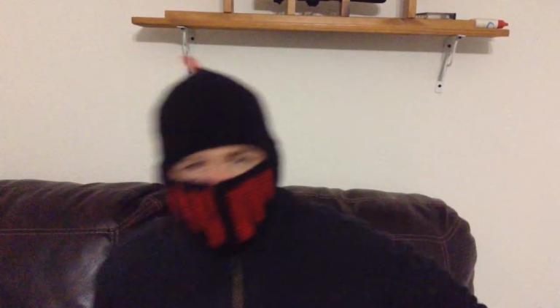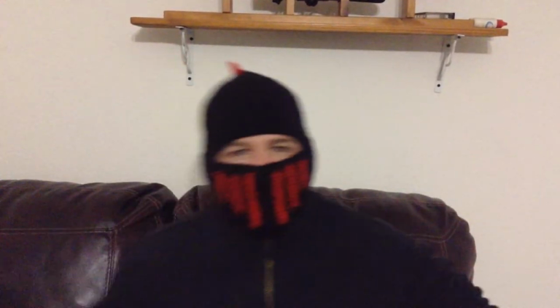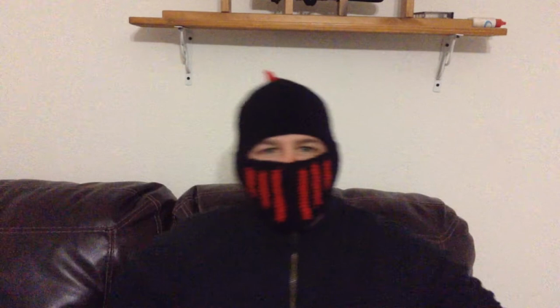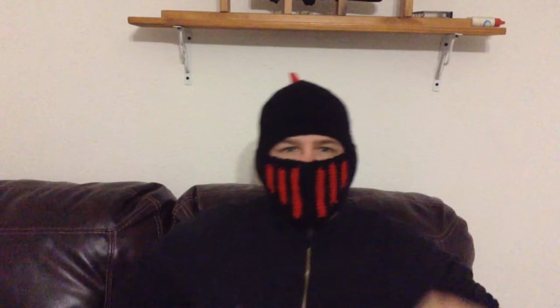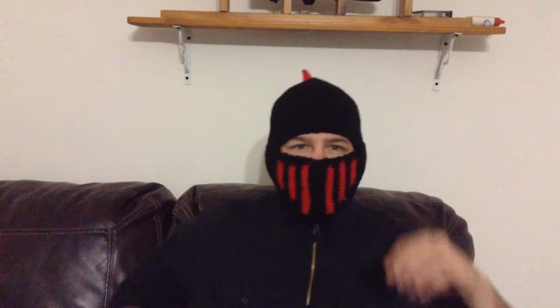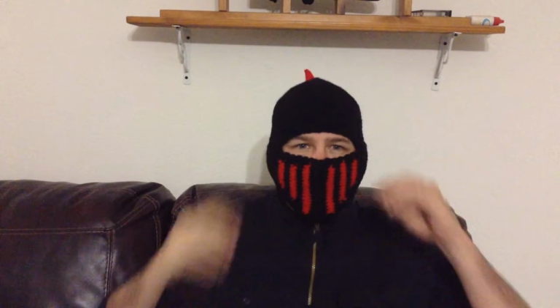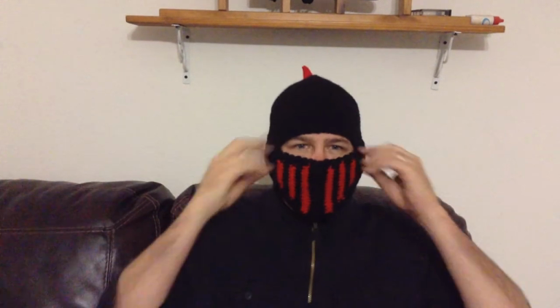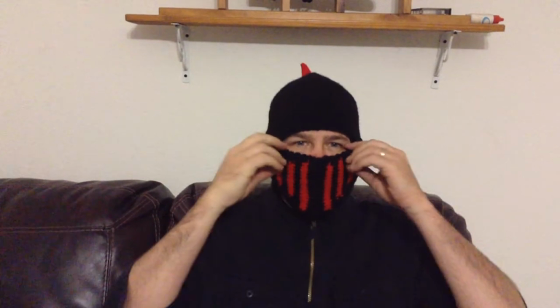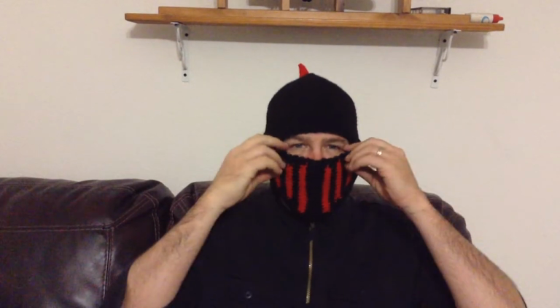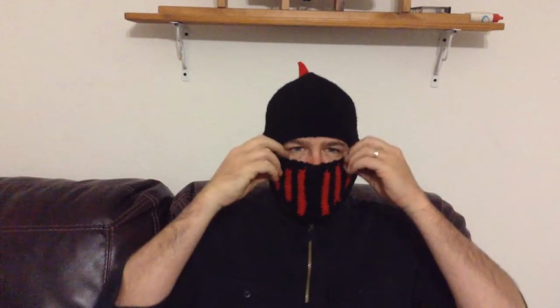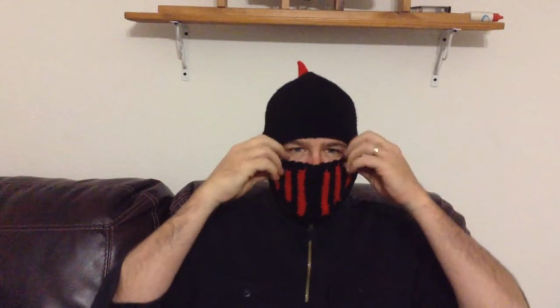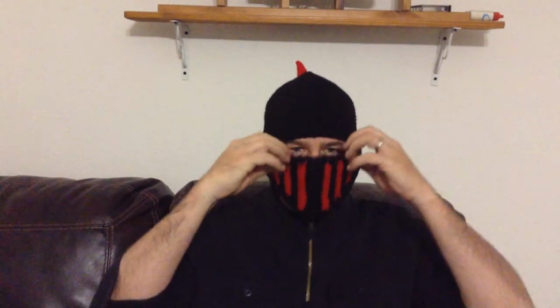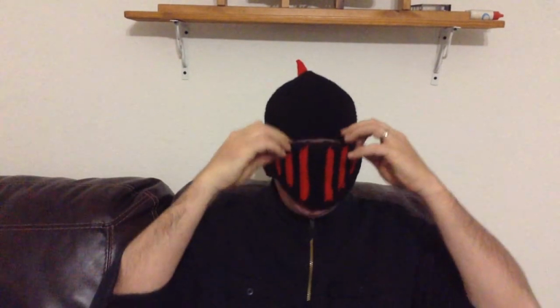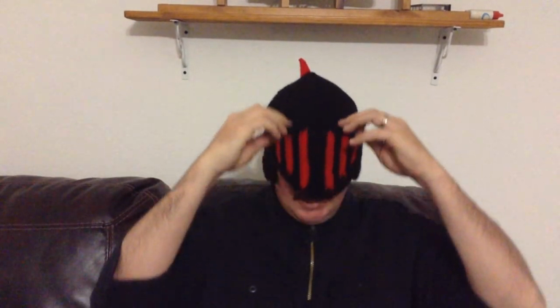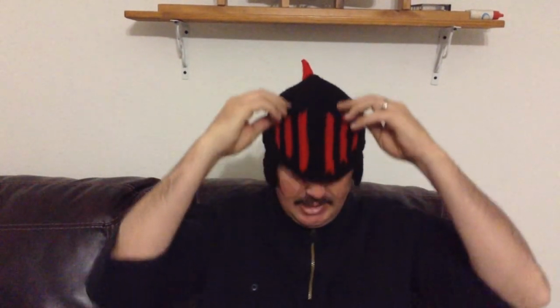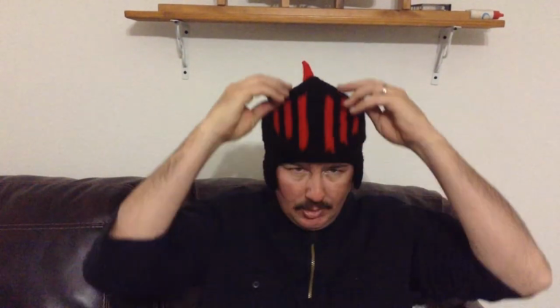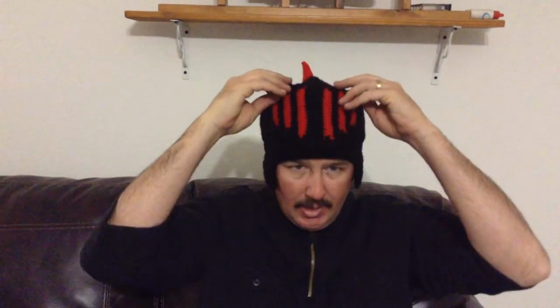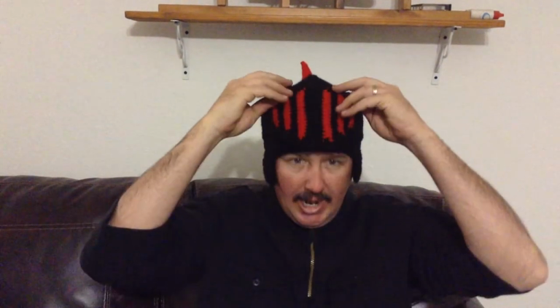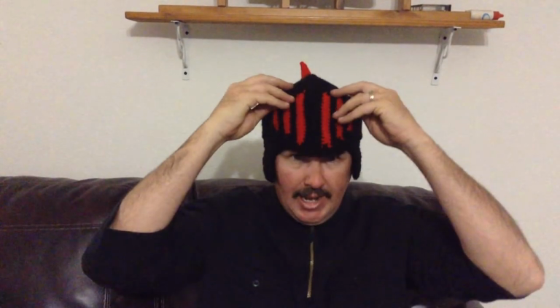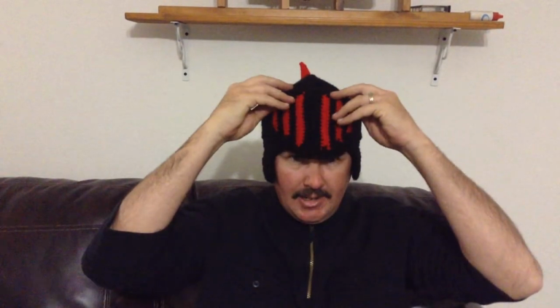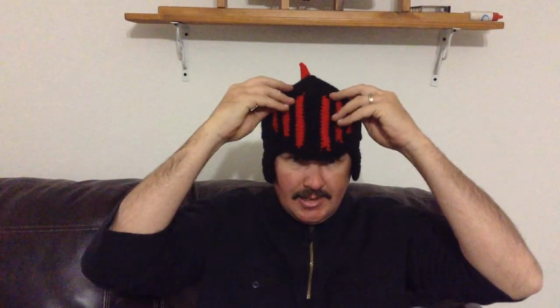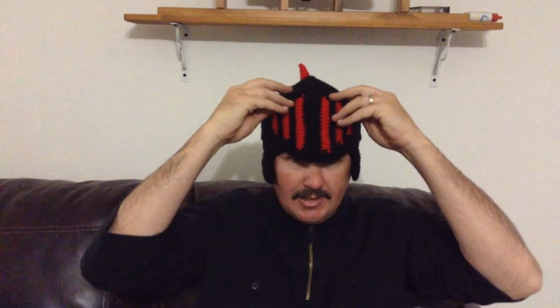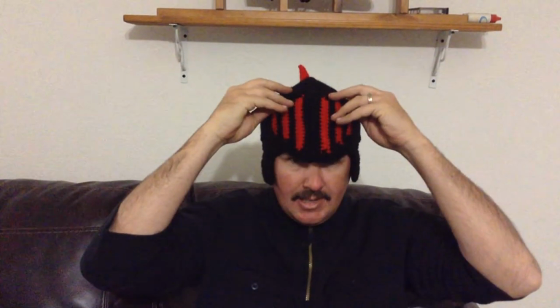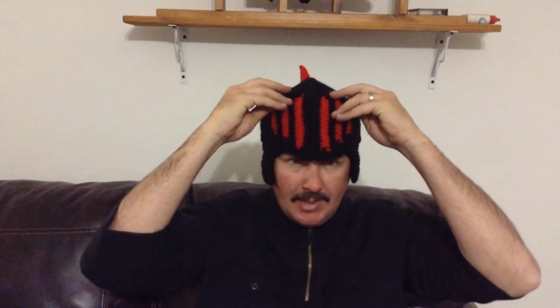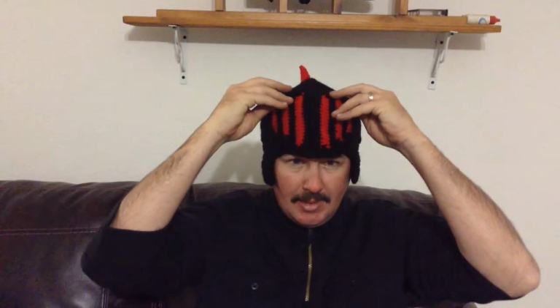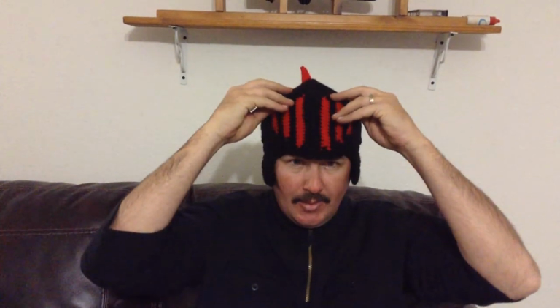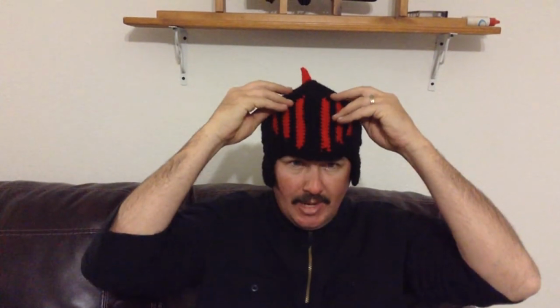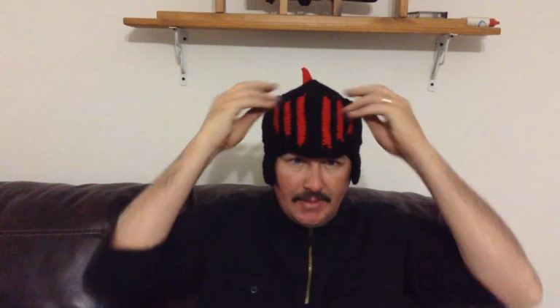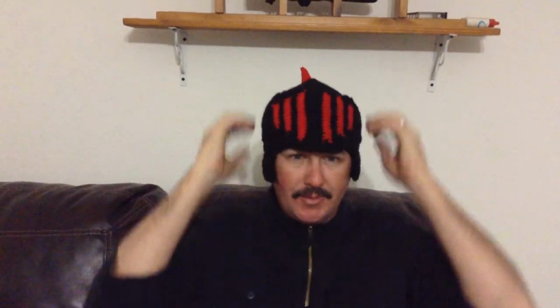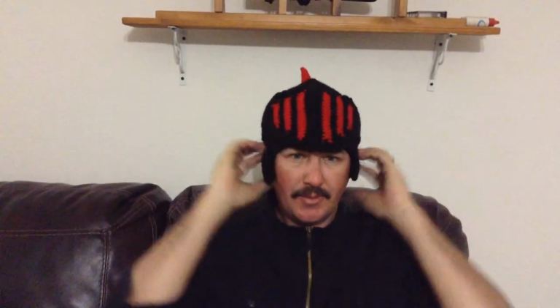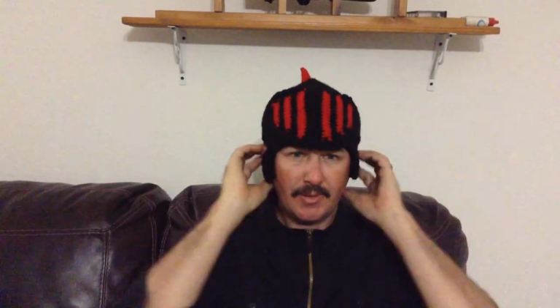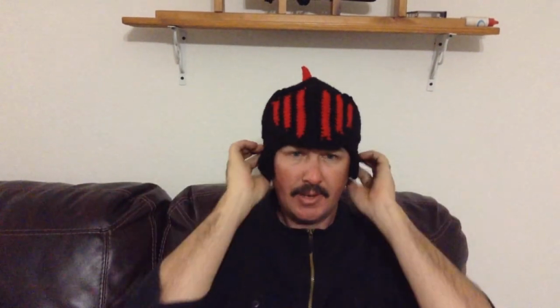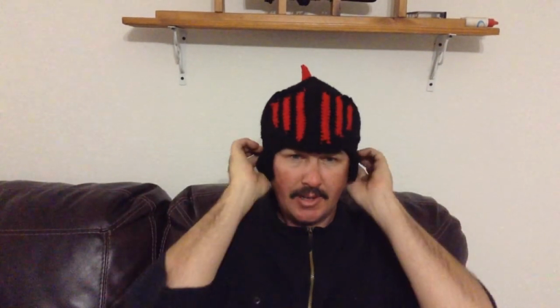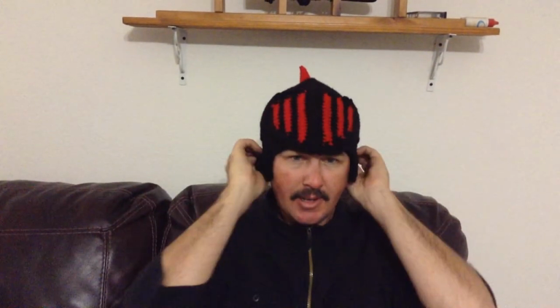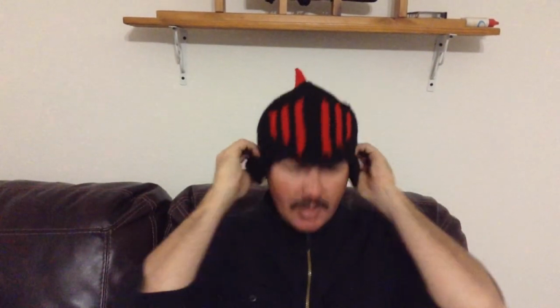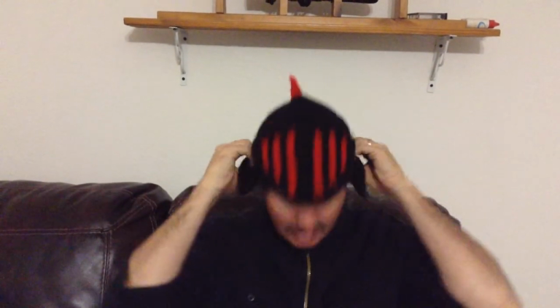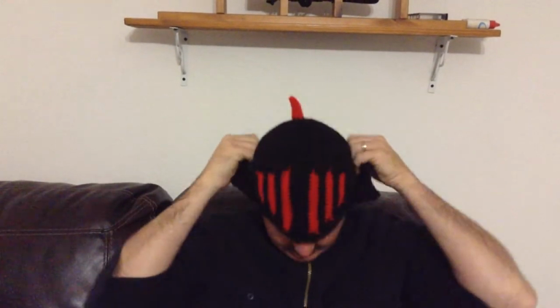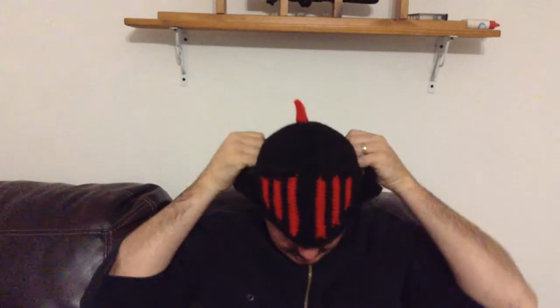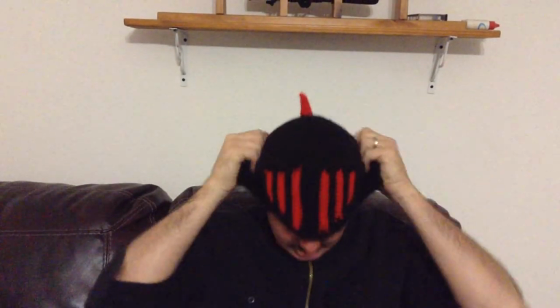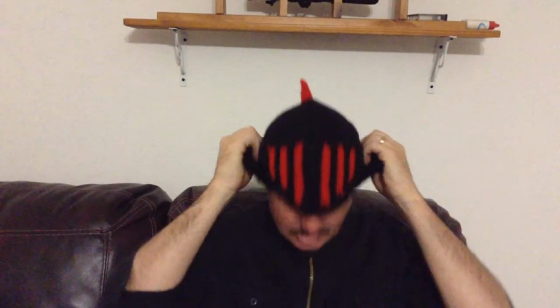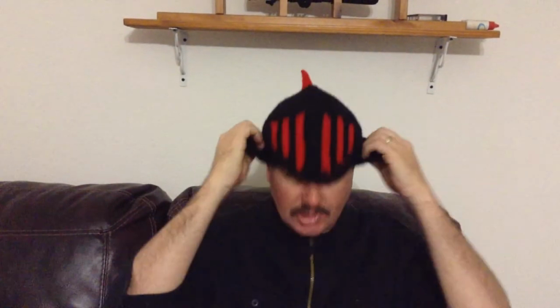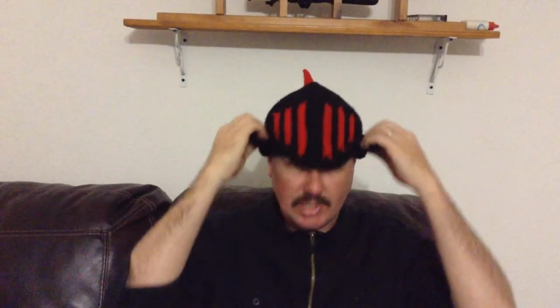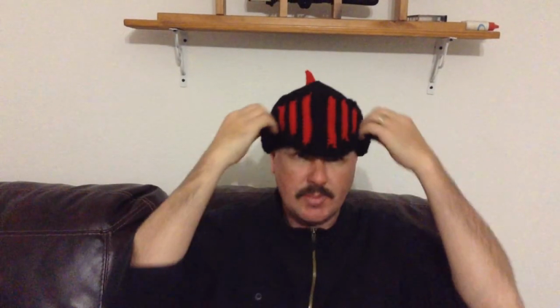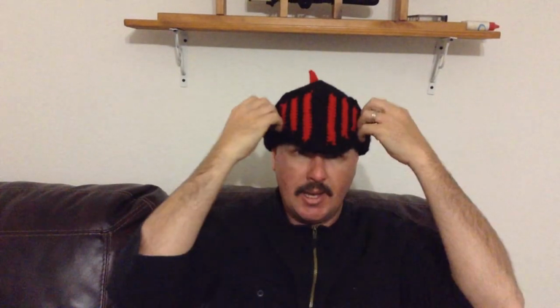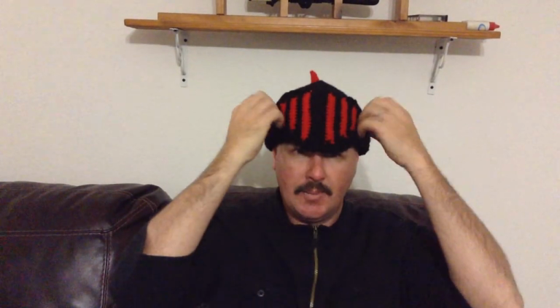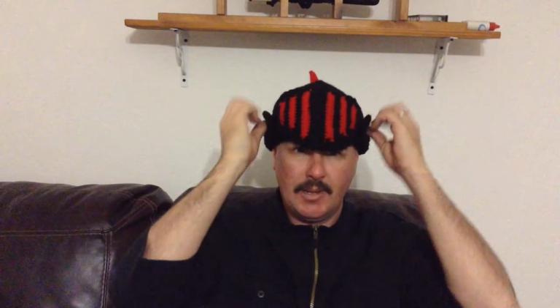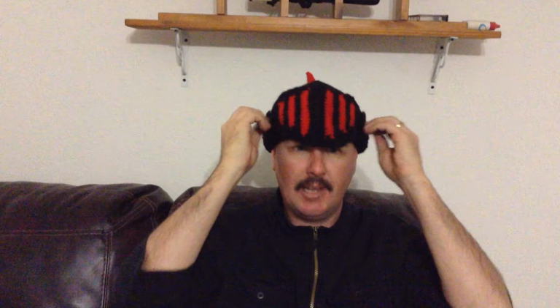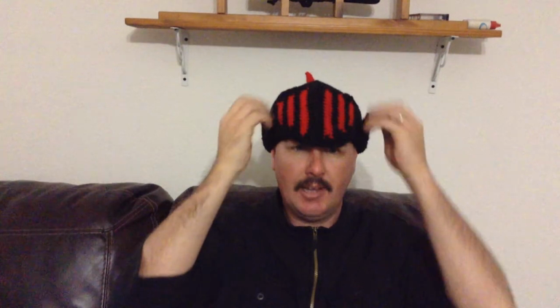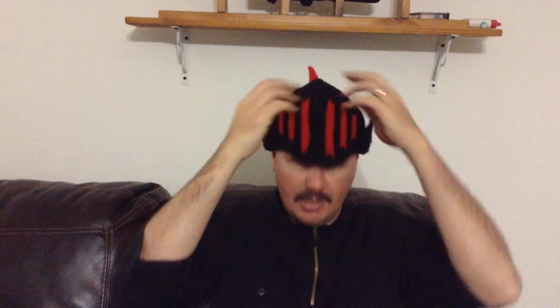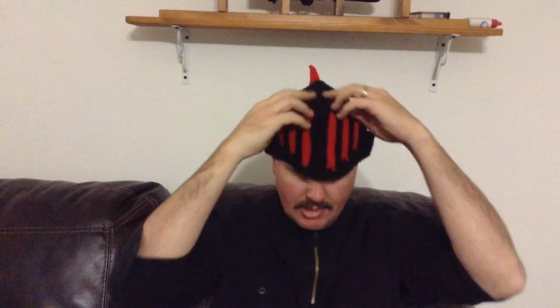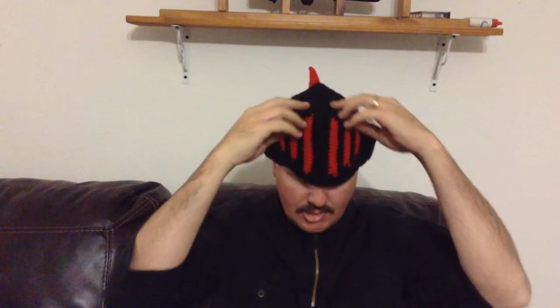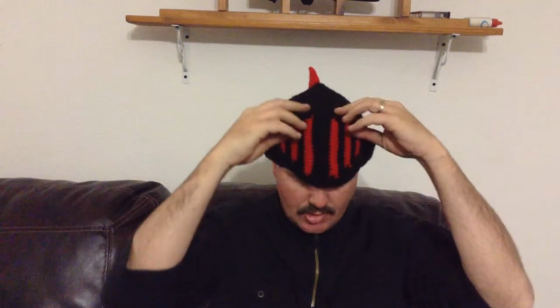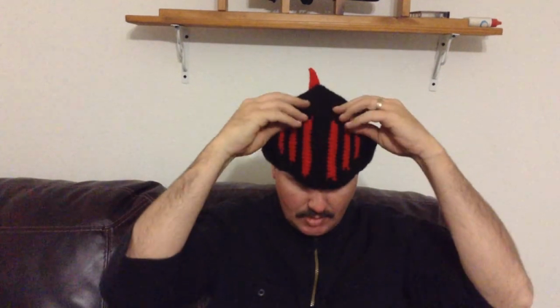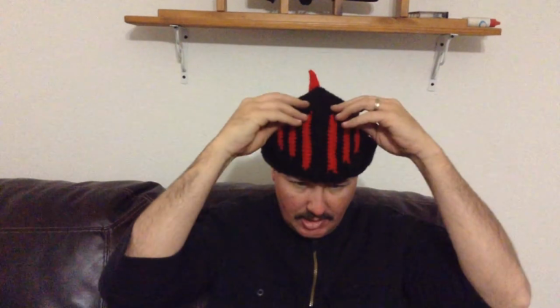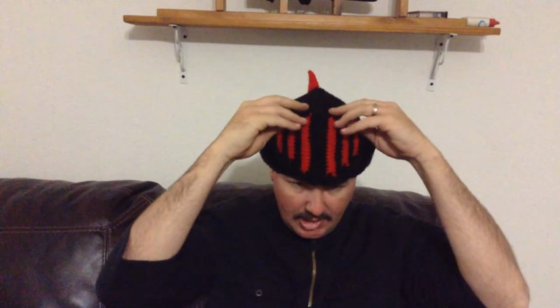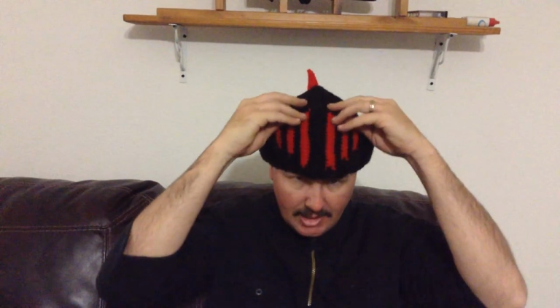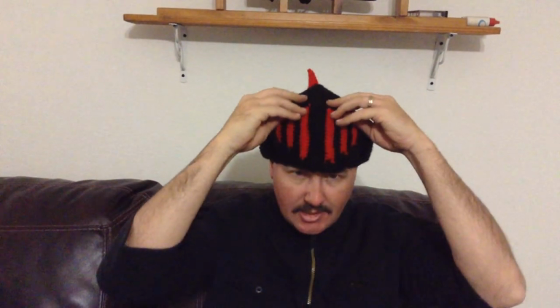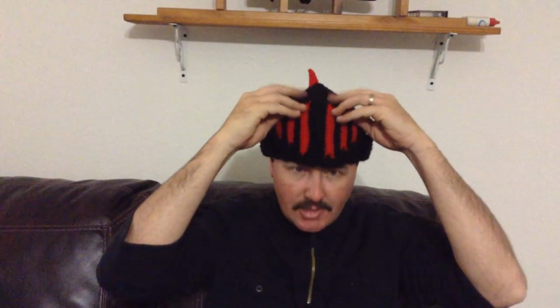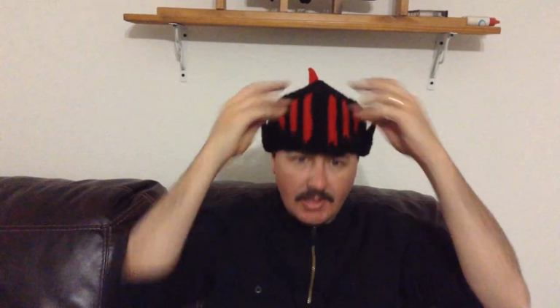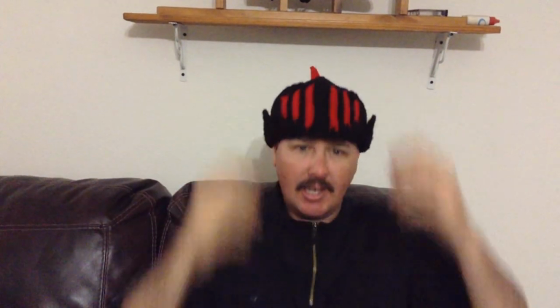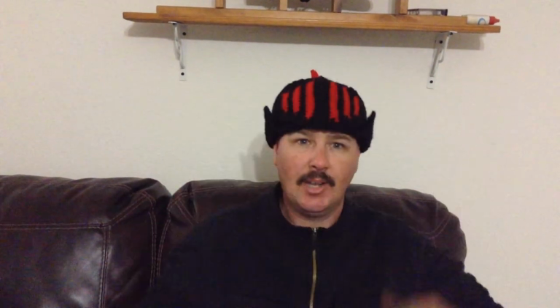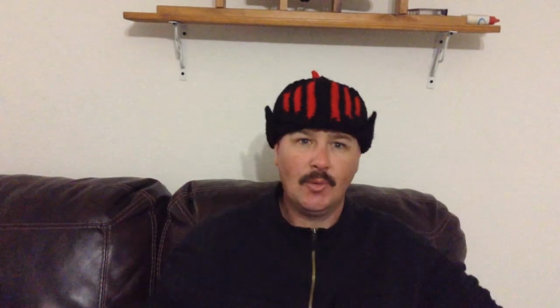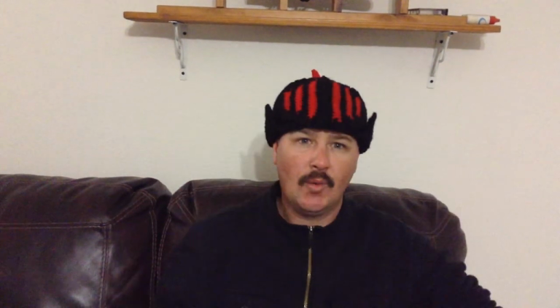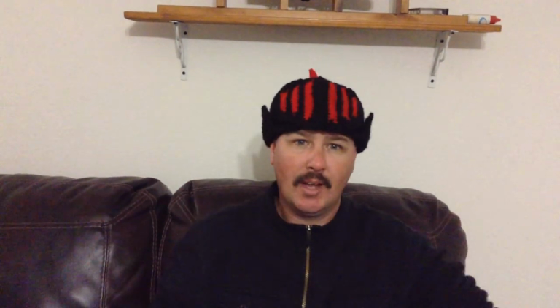And that is my new hat that my wife has just made me. It does three things in one.